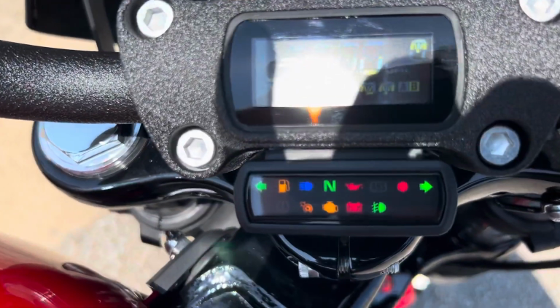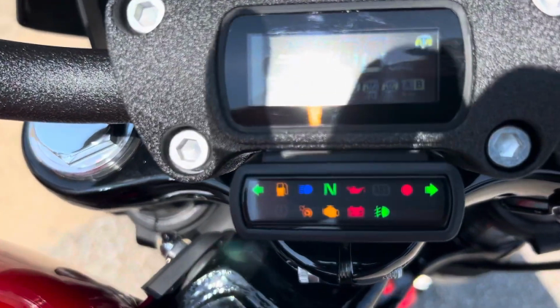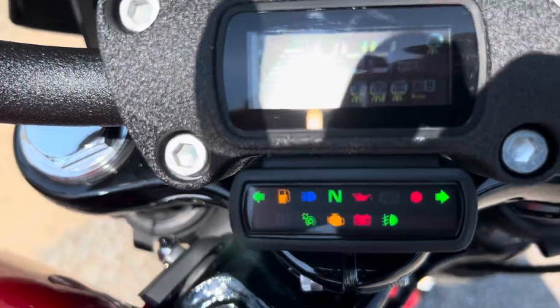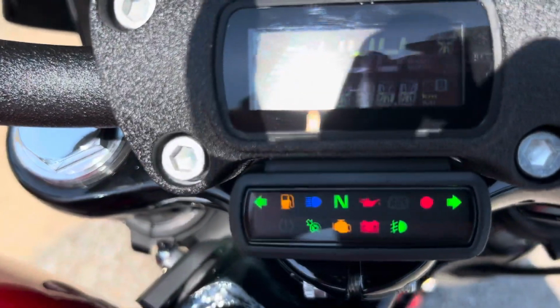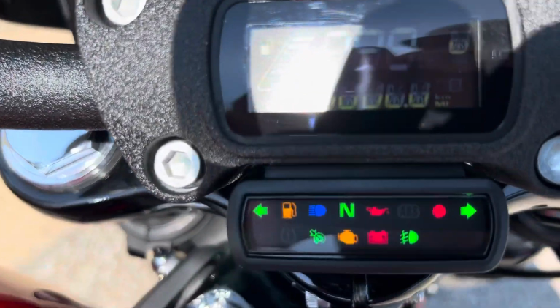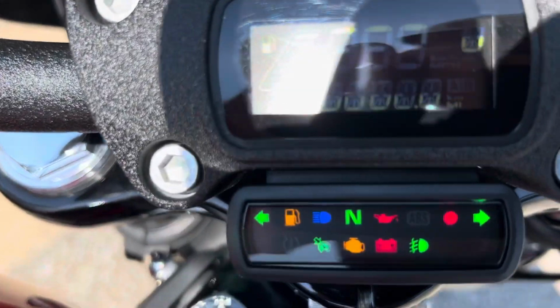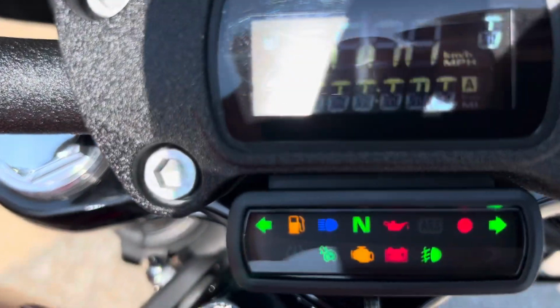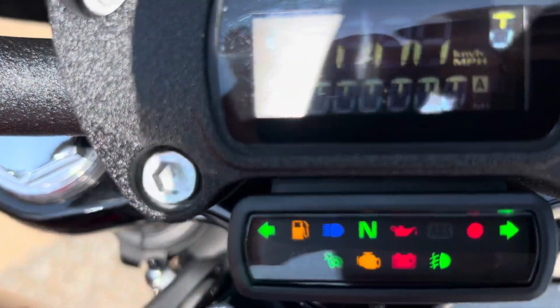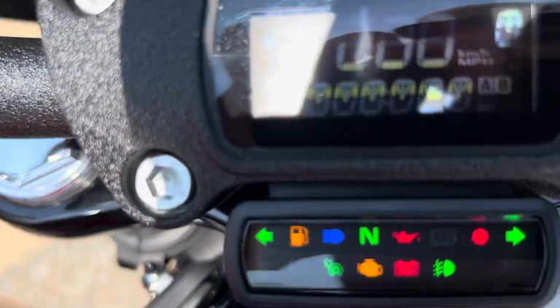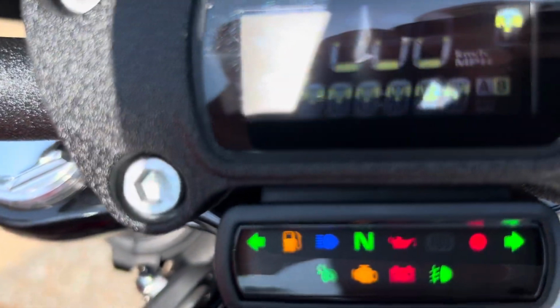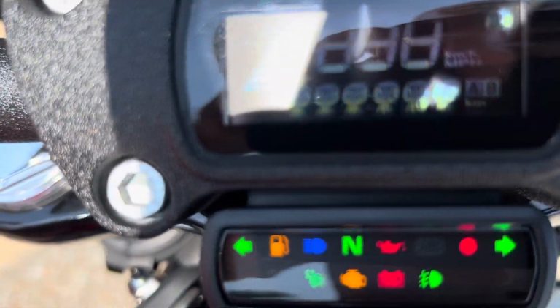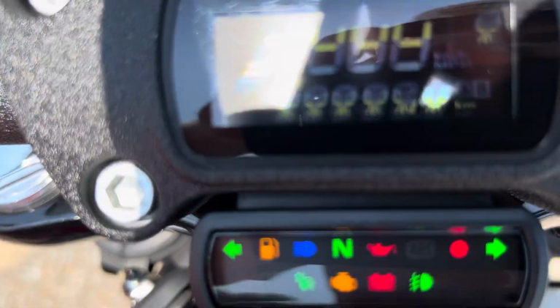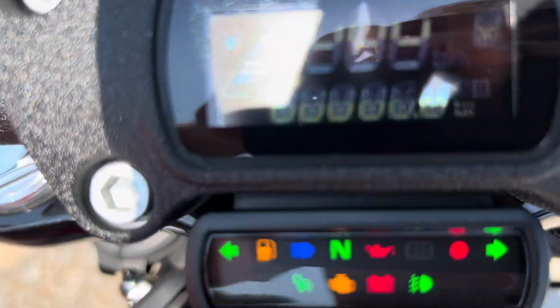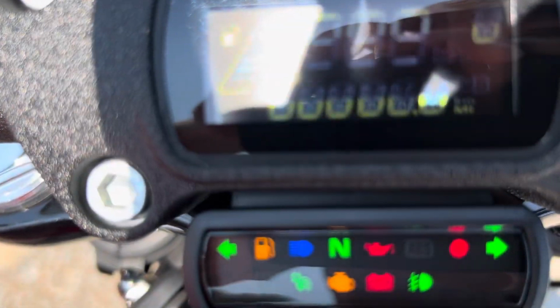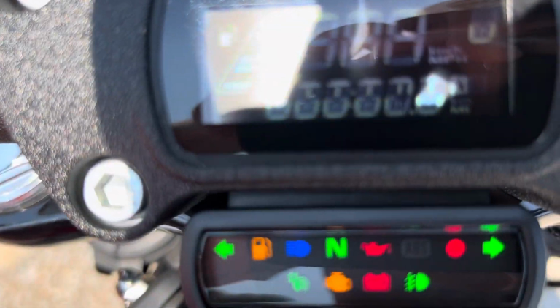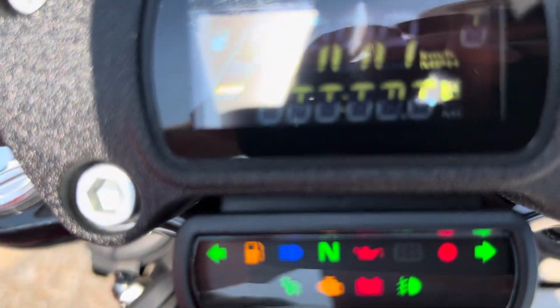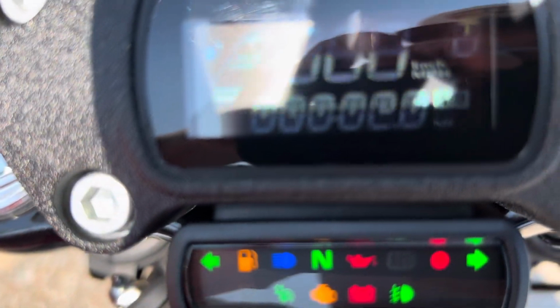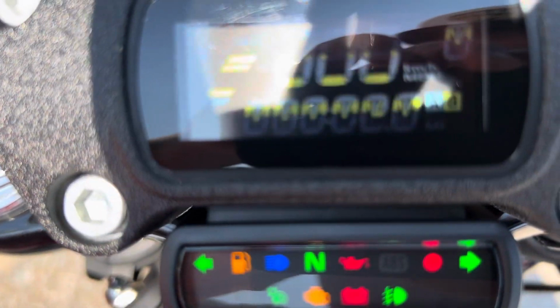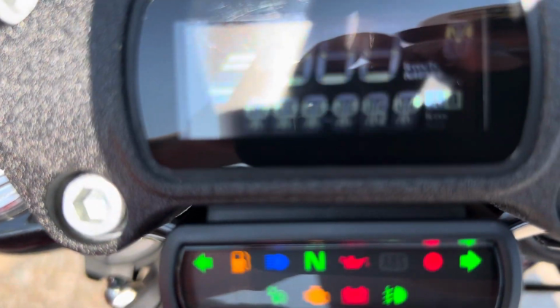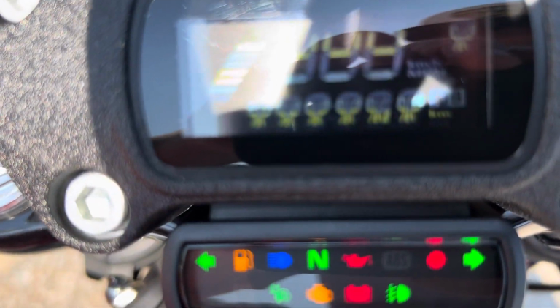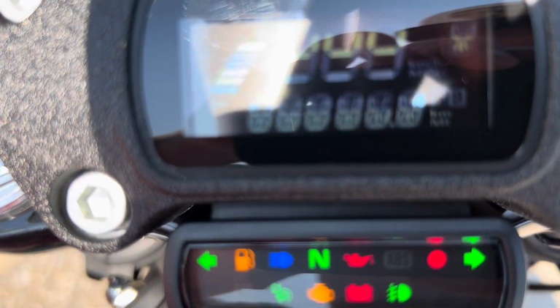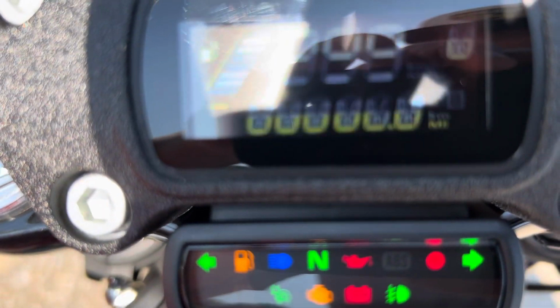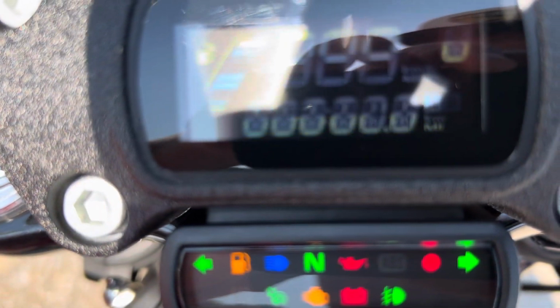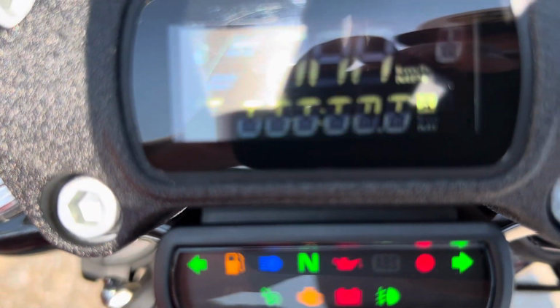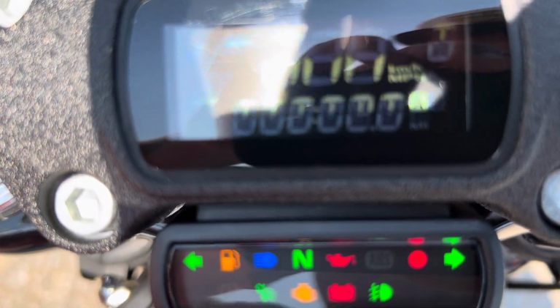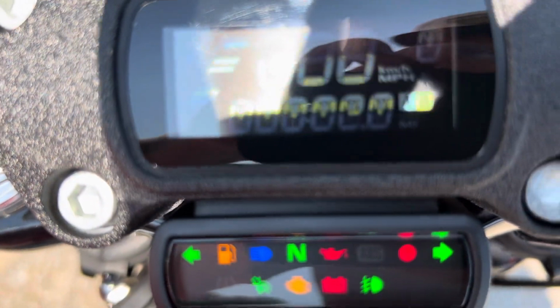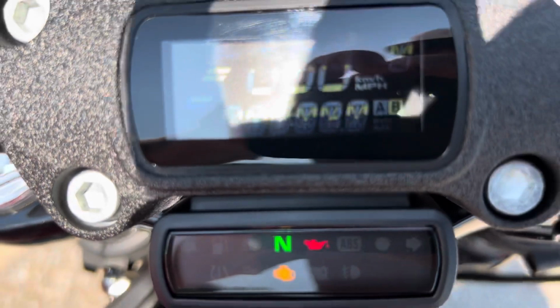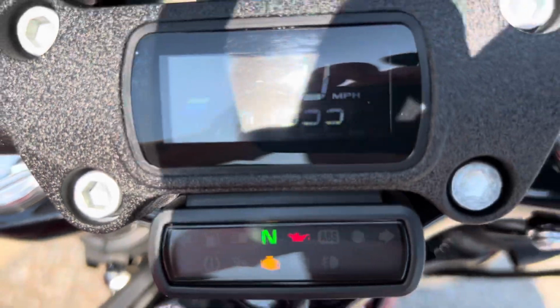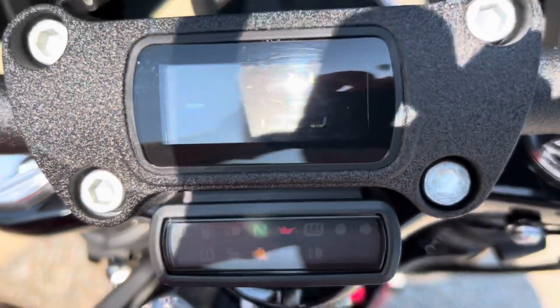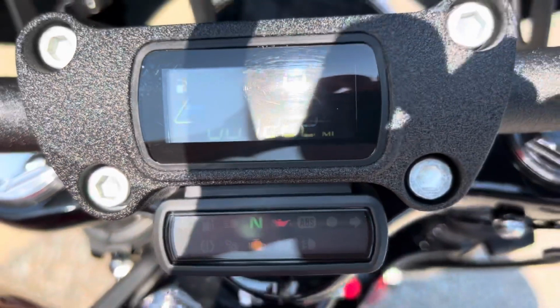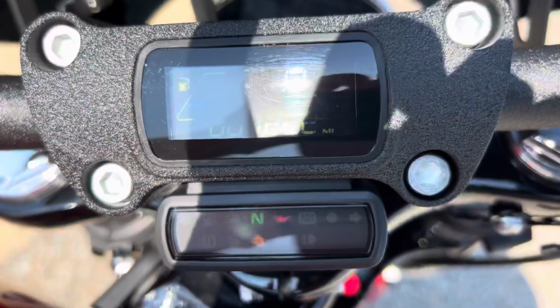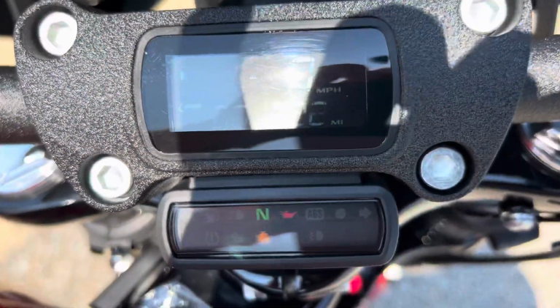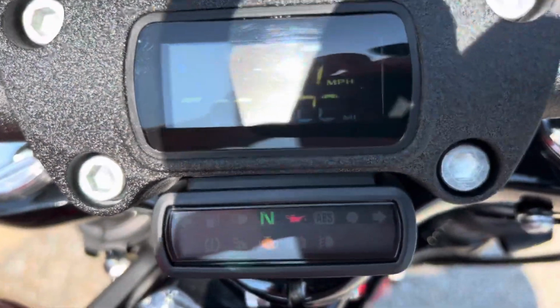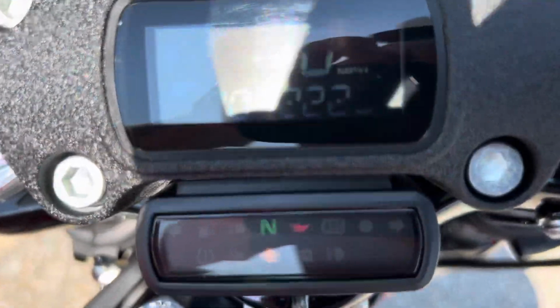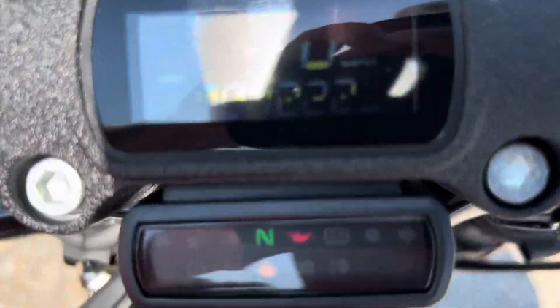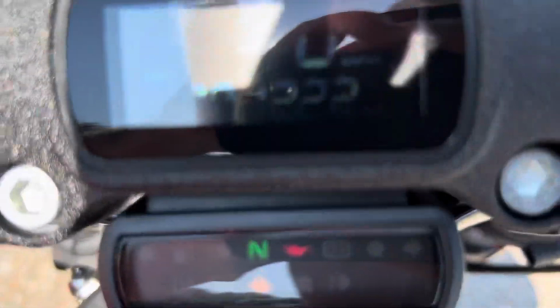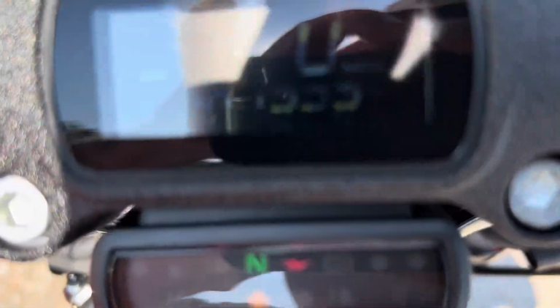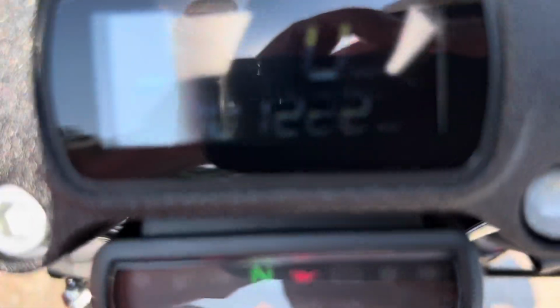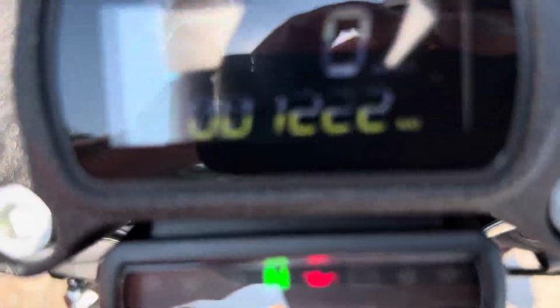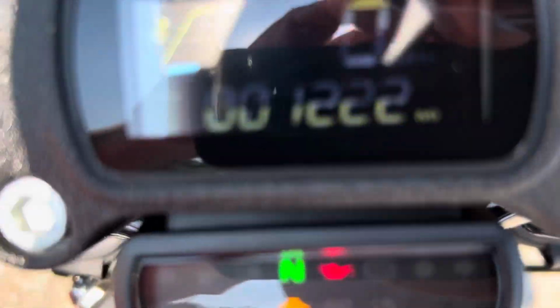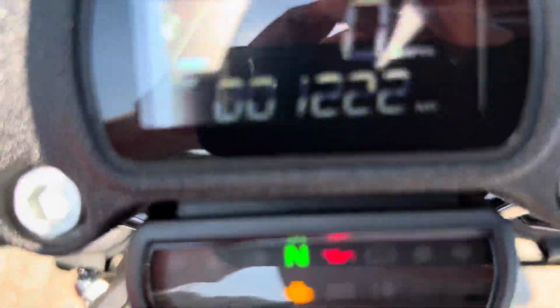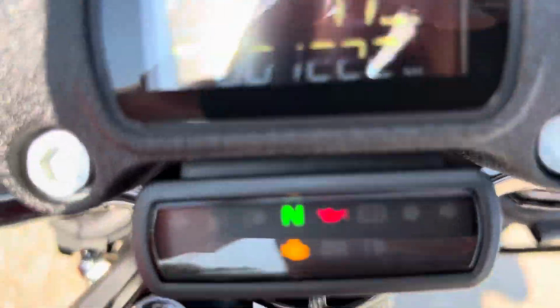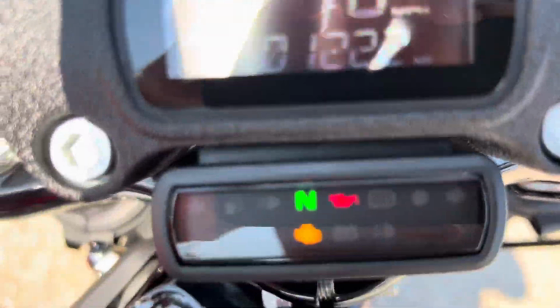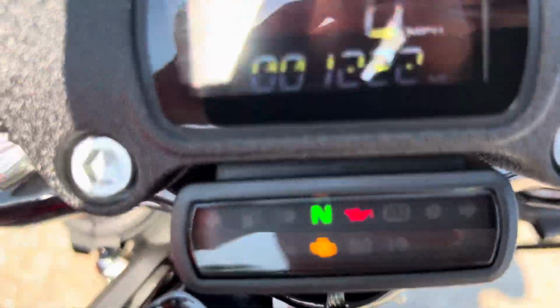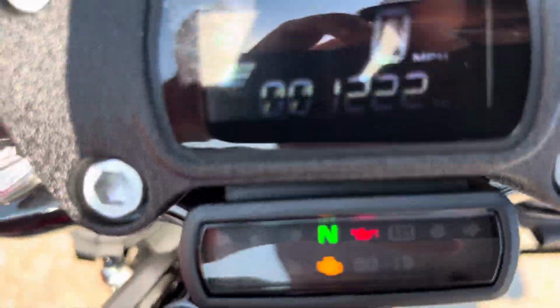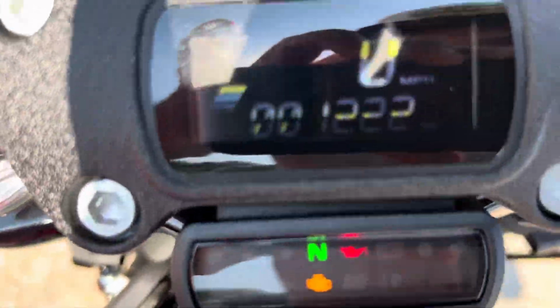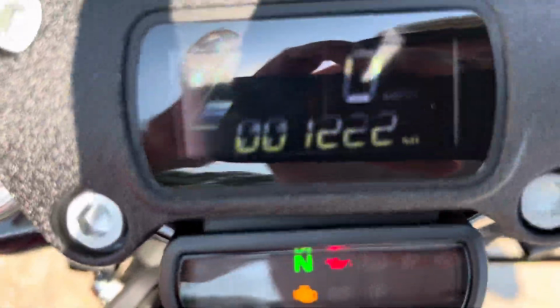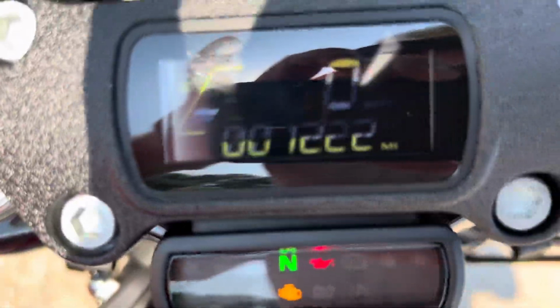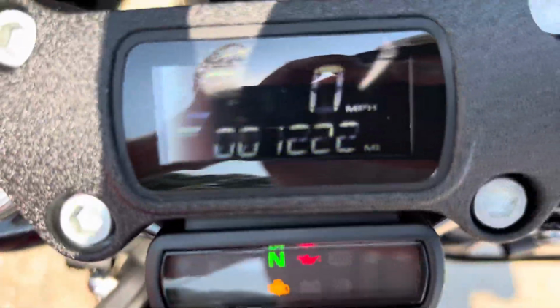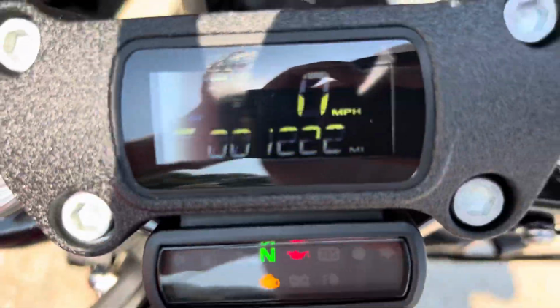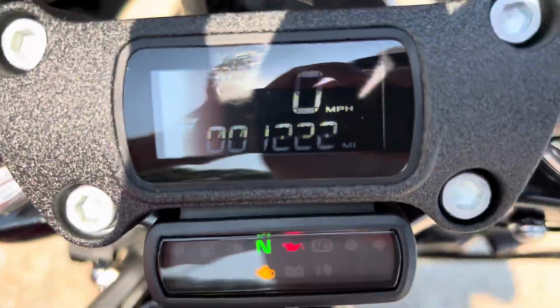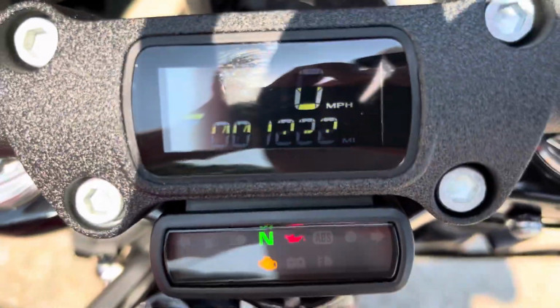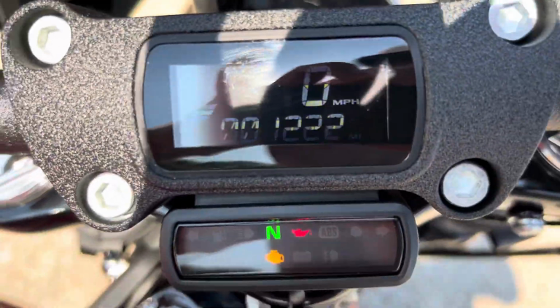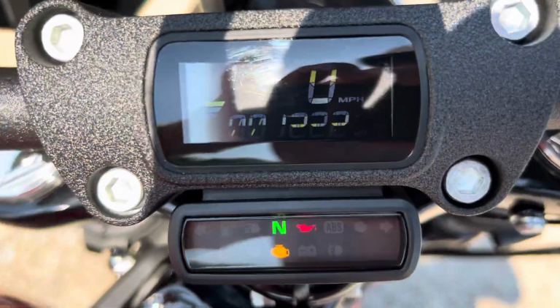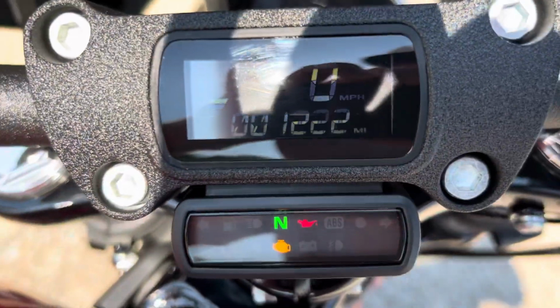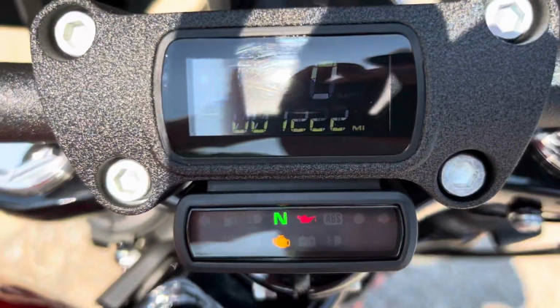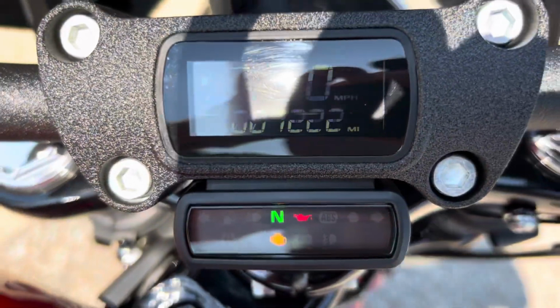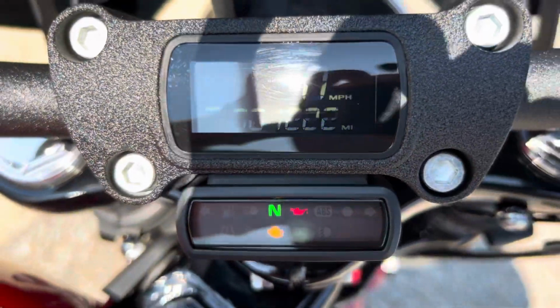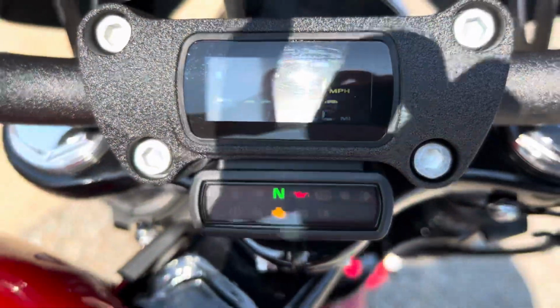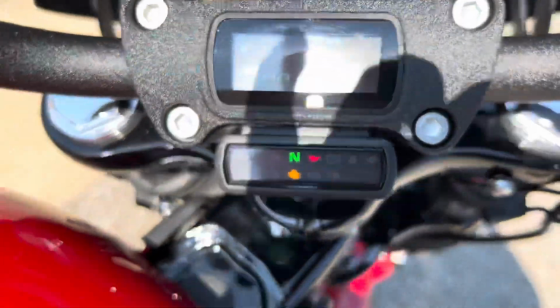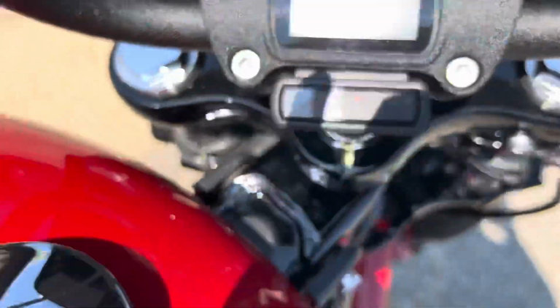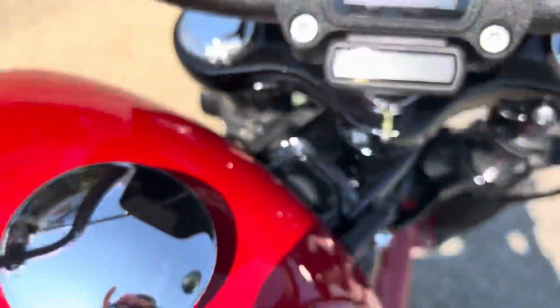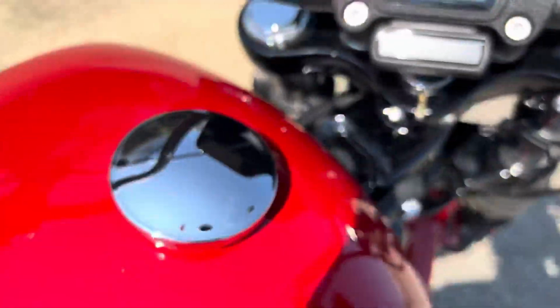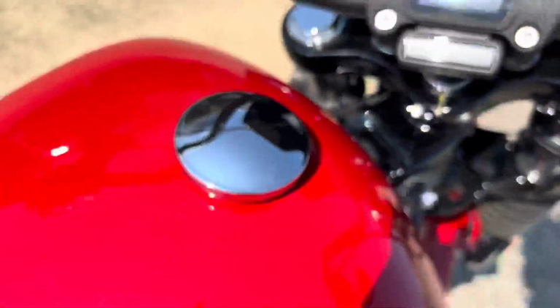Take a look at the mileage — you can see the 1,200 miles right there.